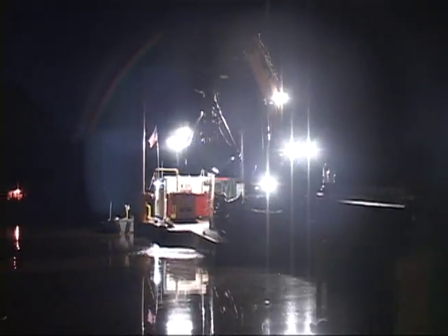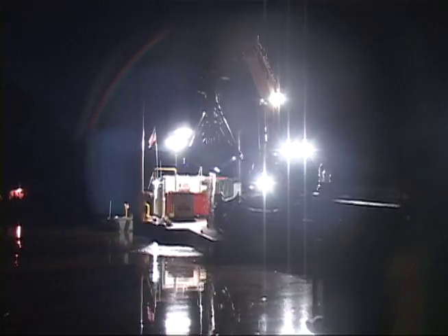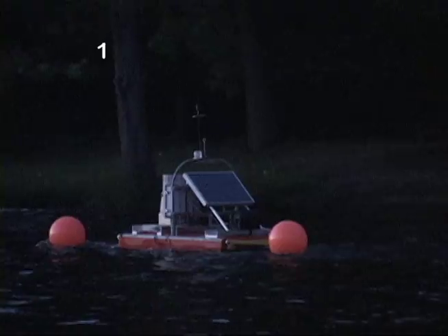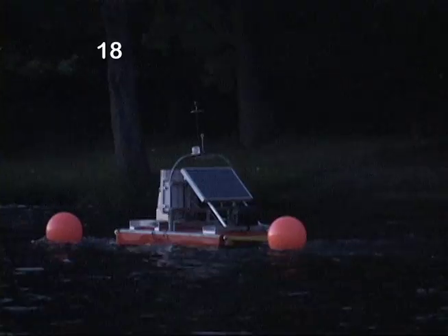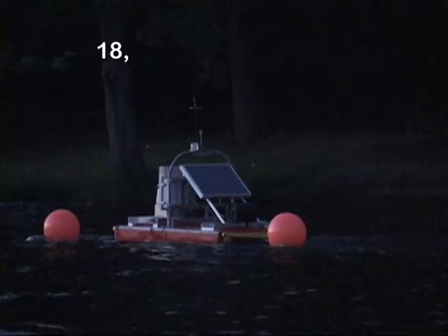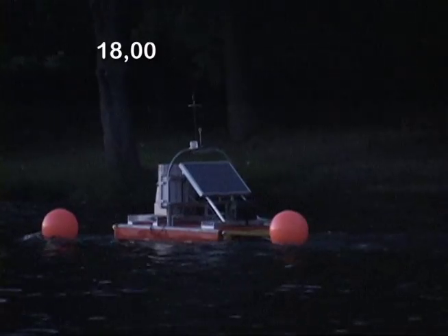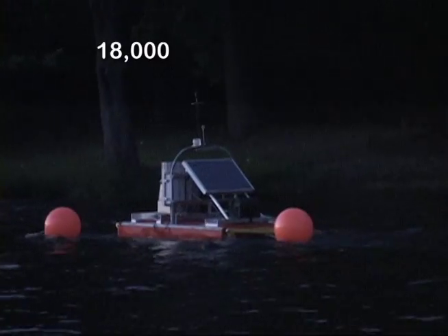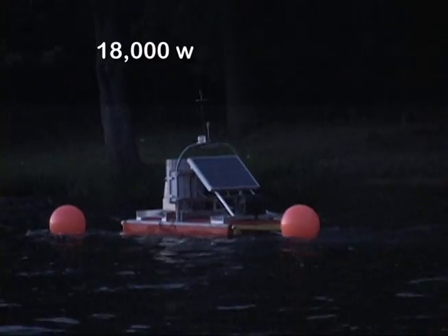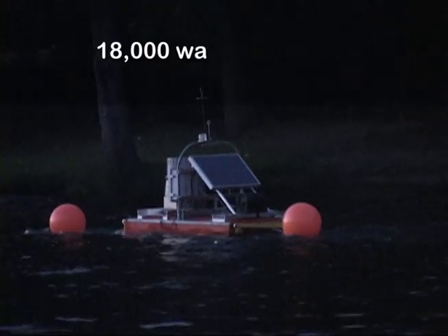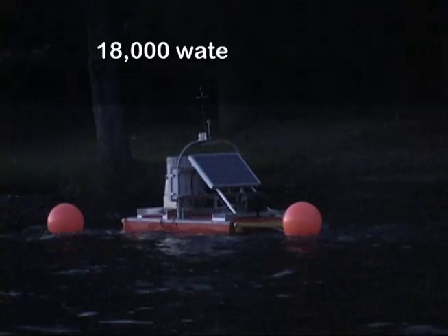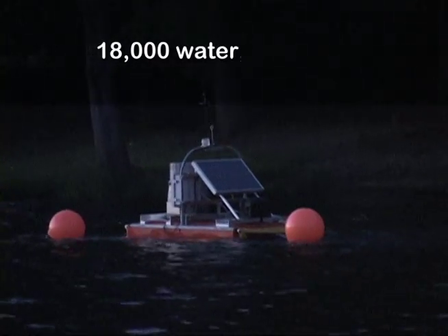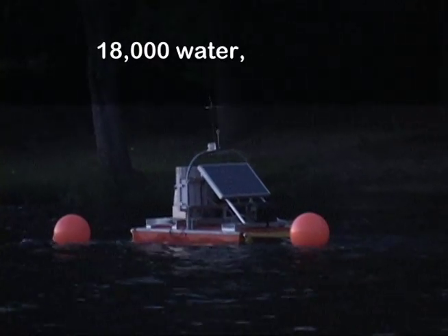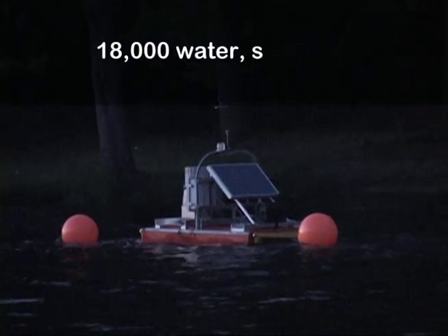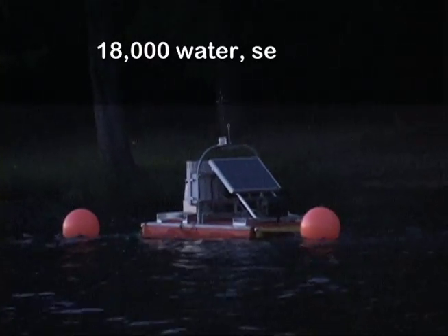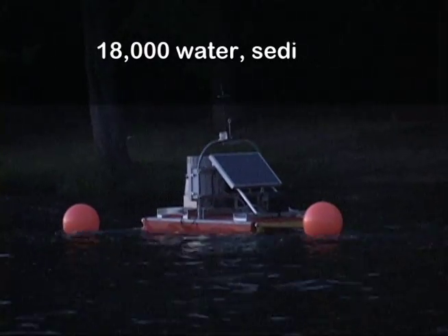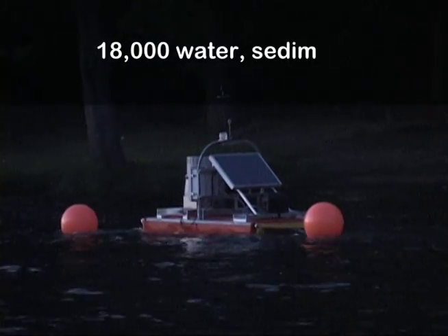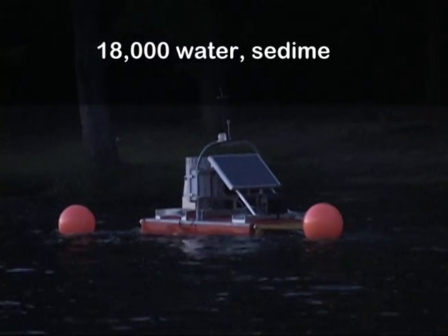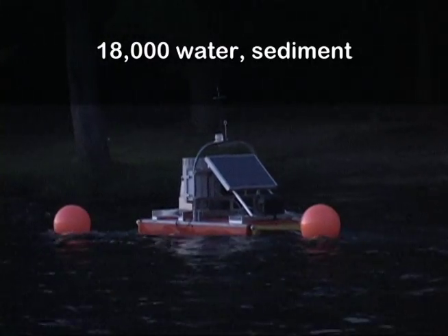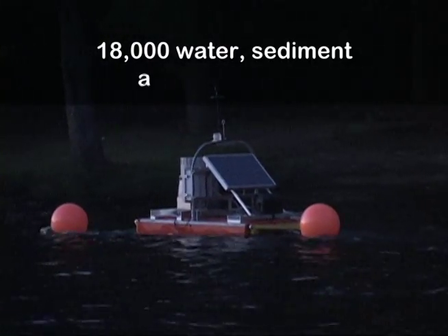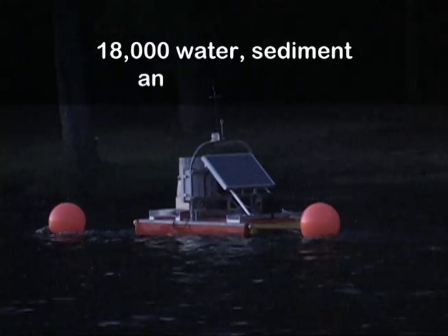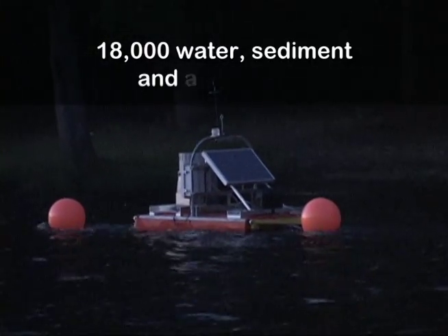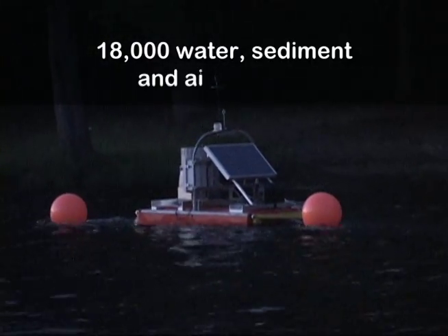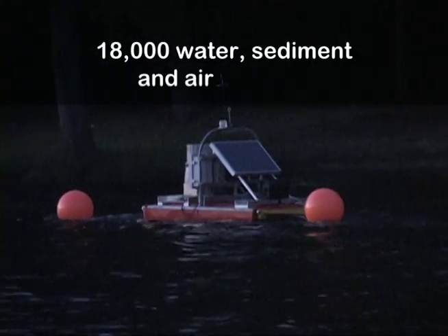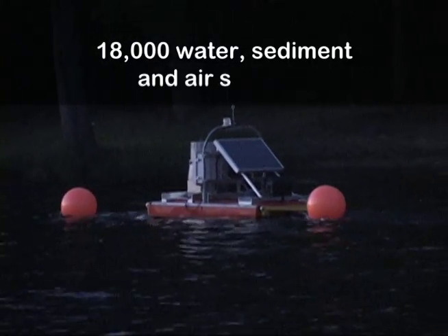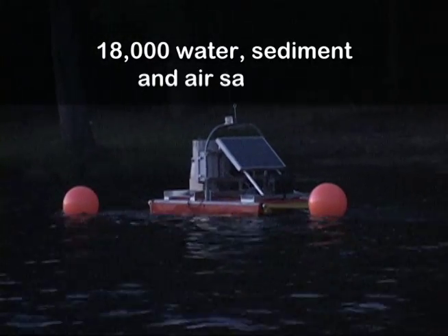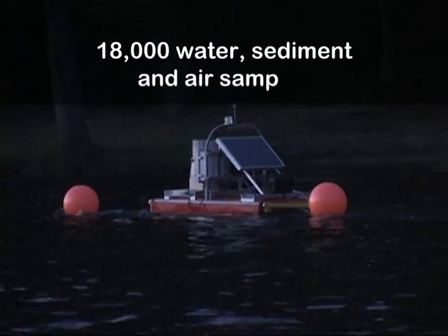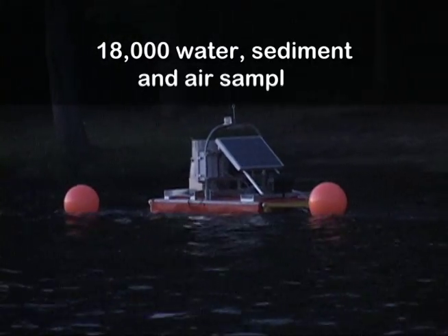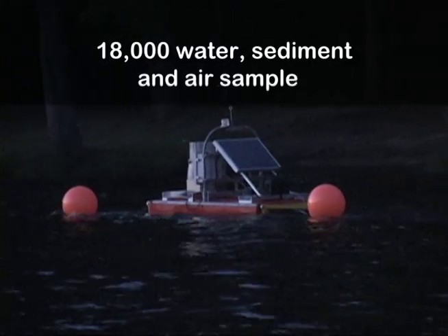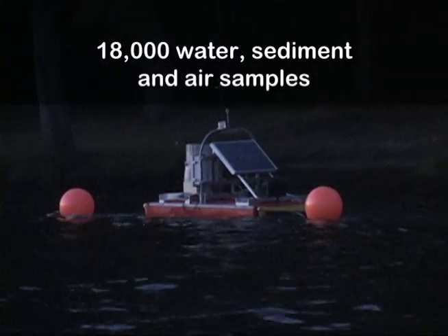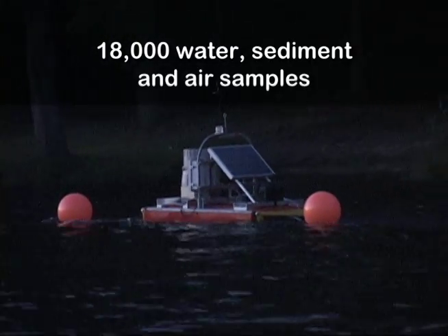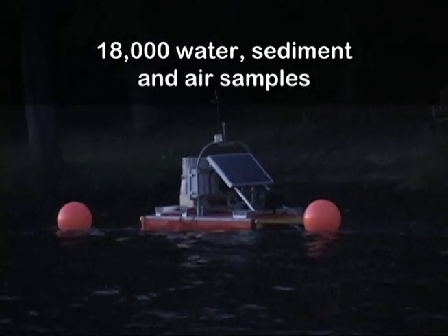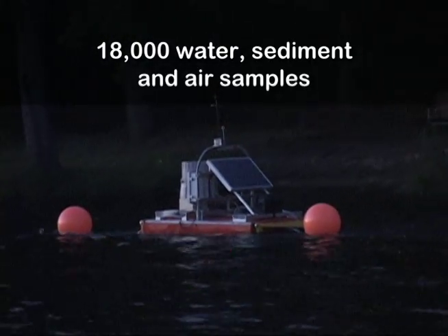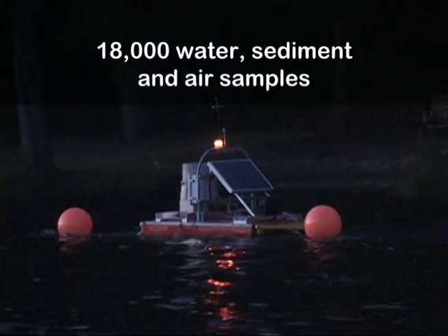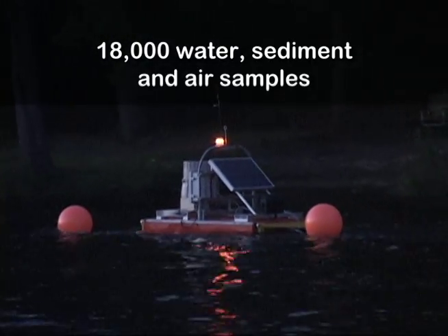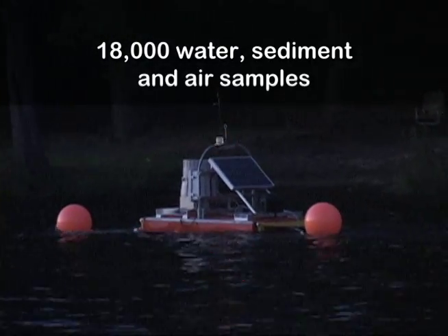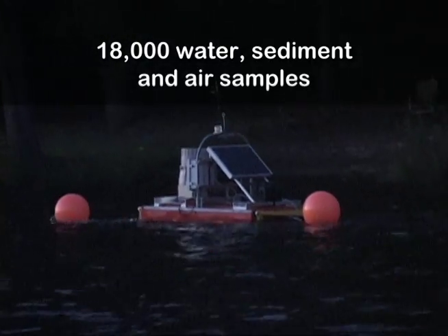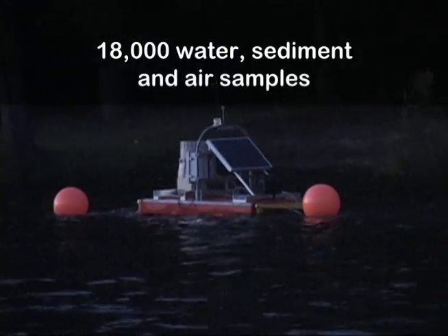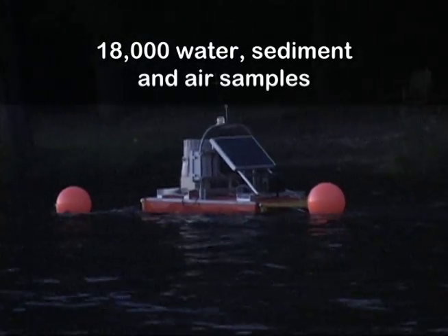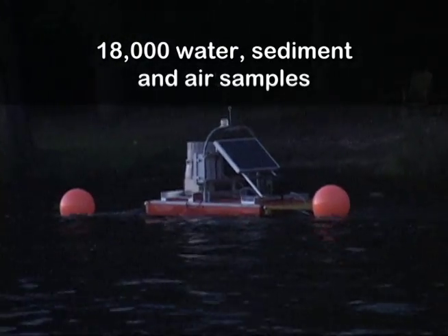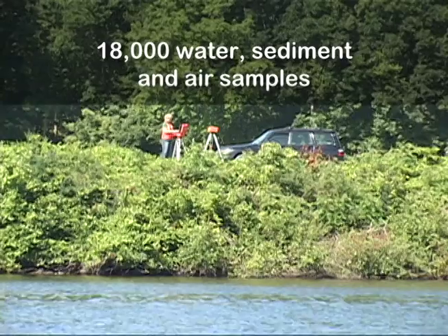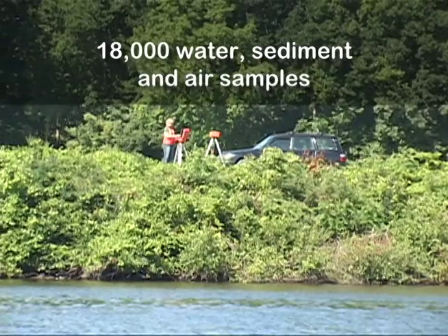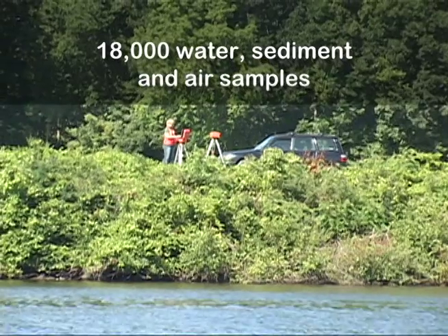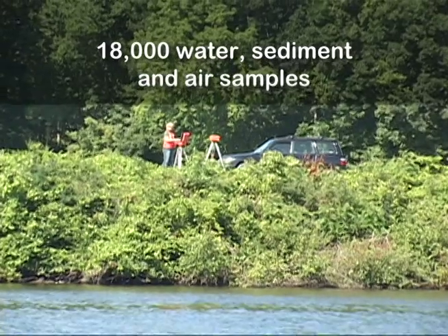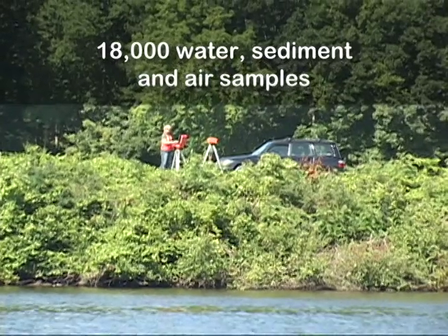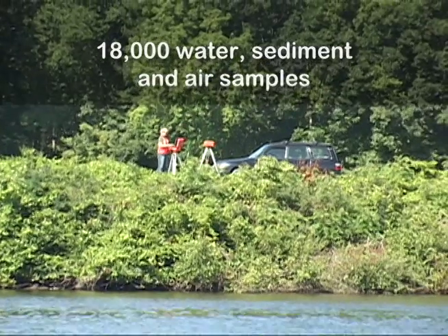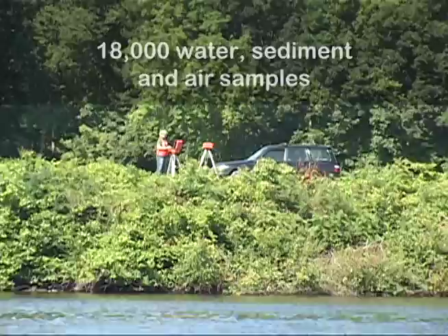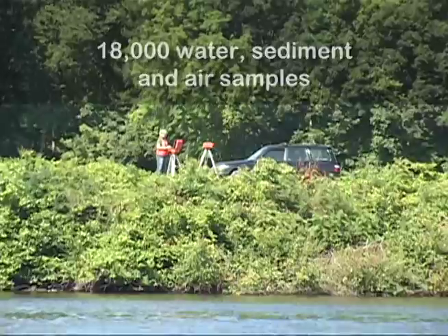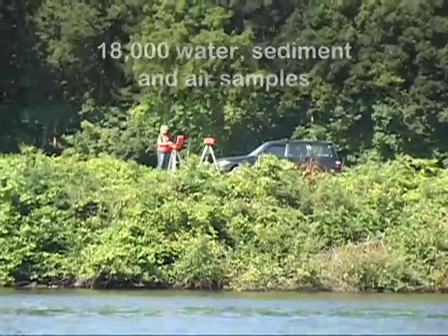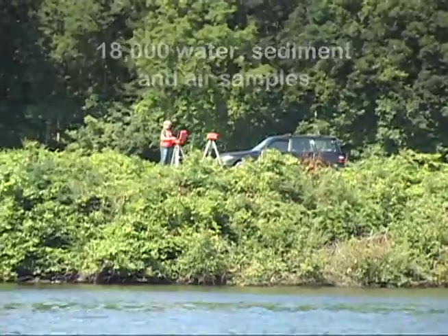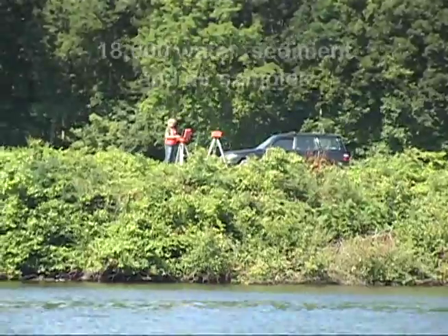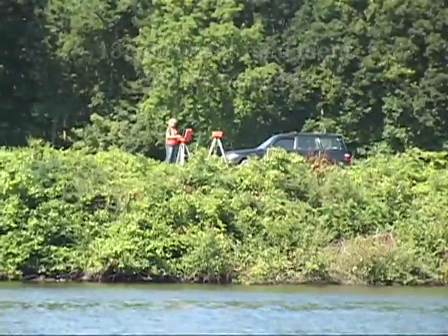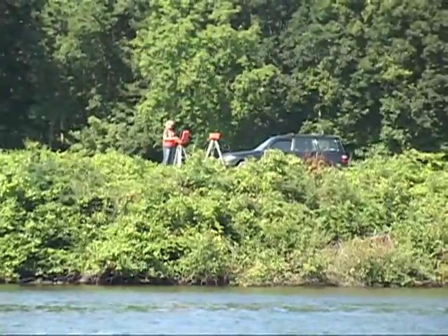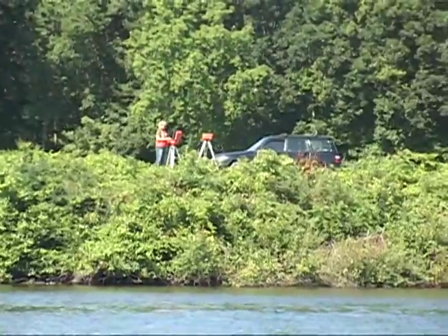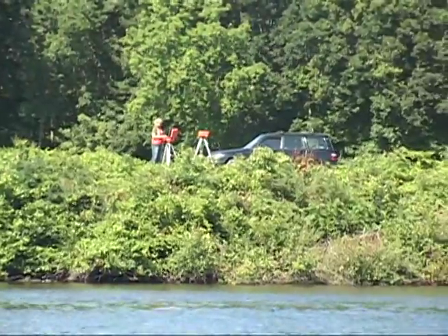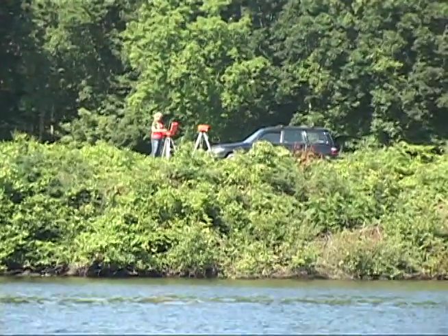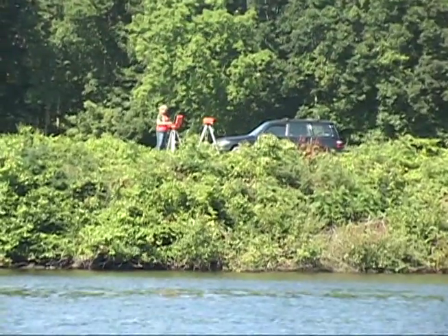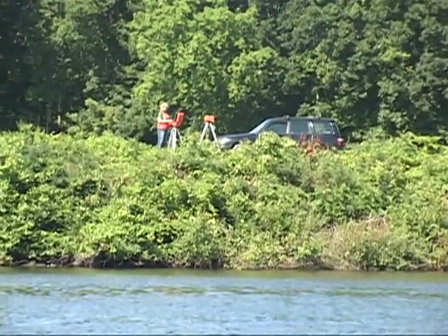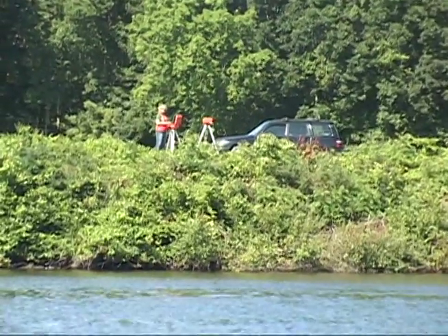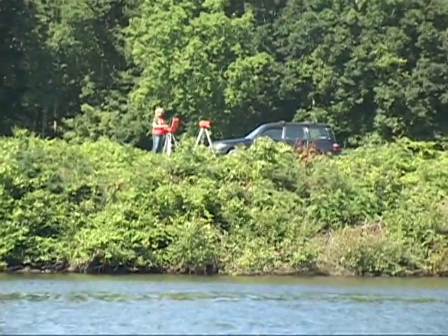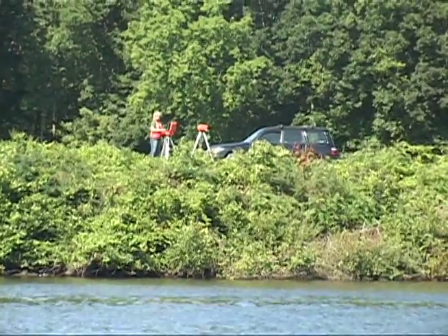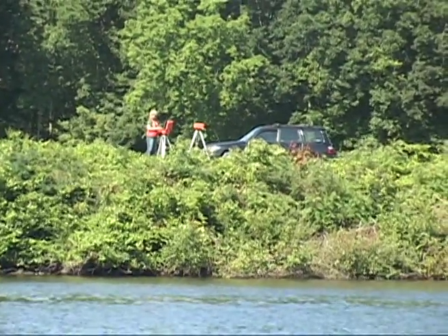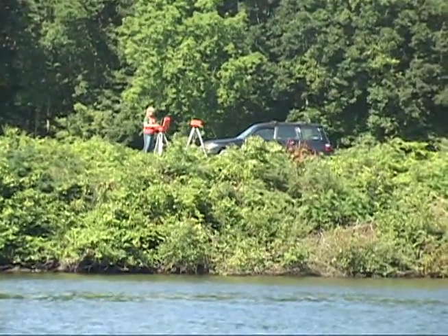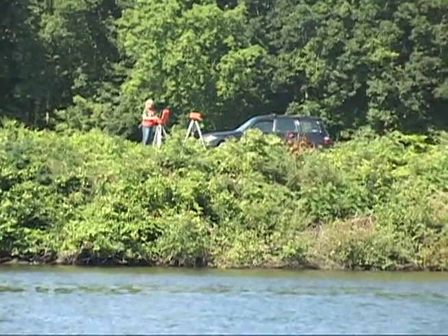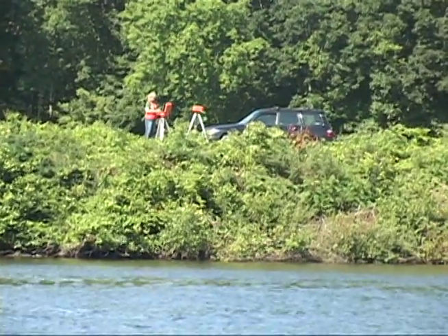18,000 water, sediment, and air samples, in addition to thousands of noise and lighting measurements, were also collected.